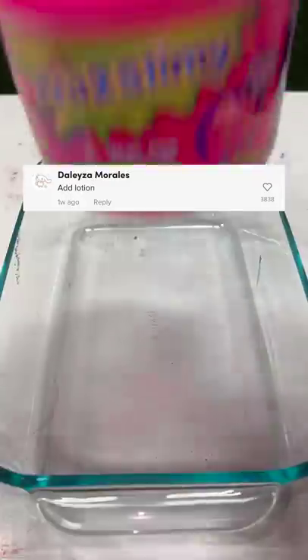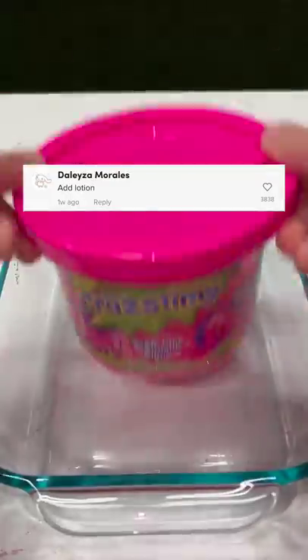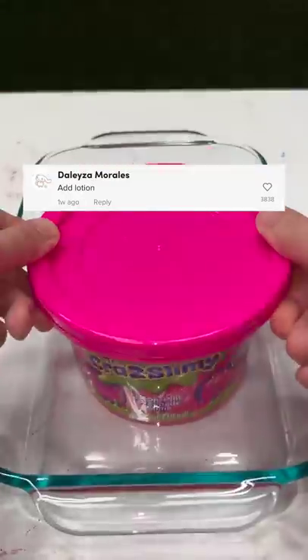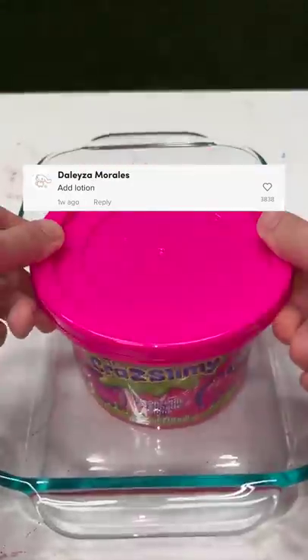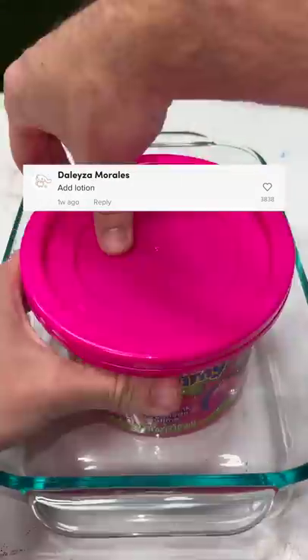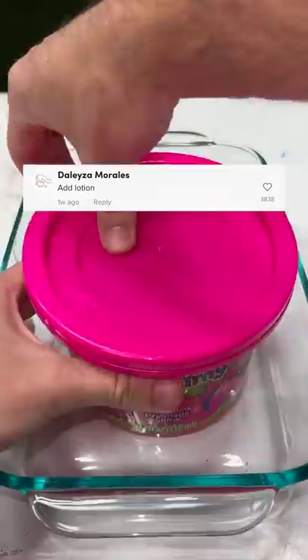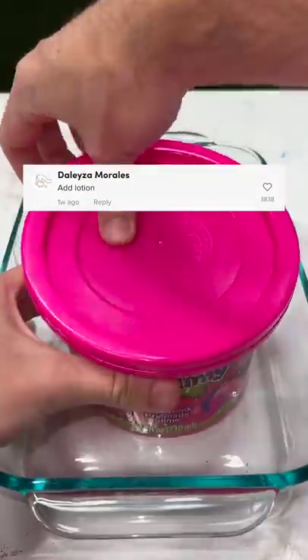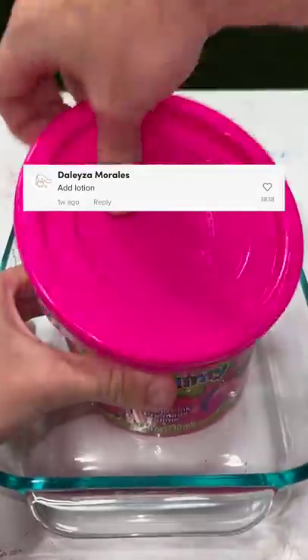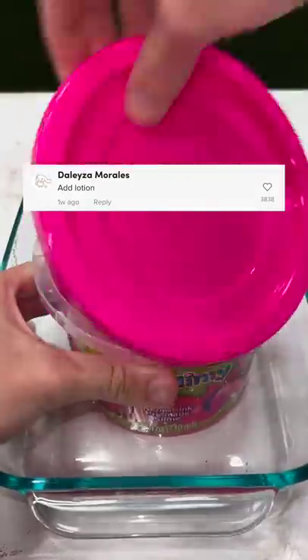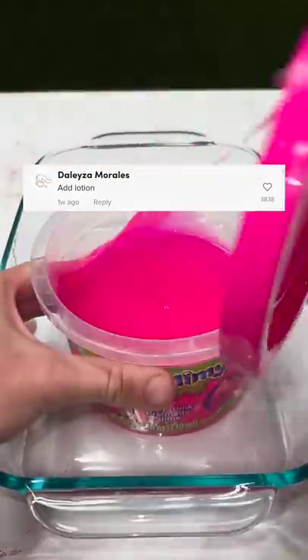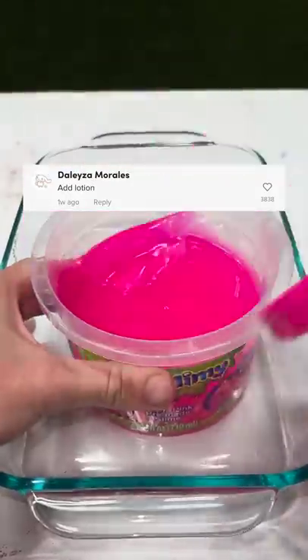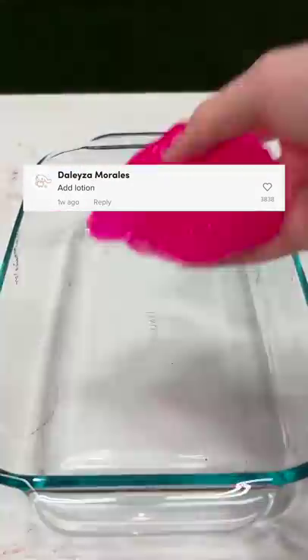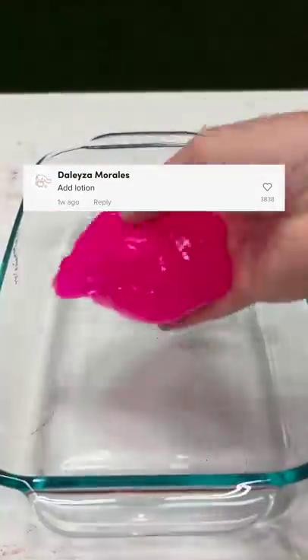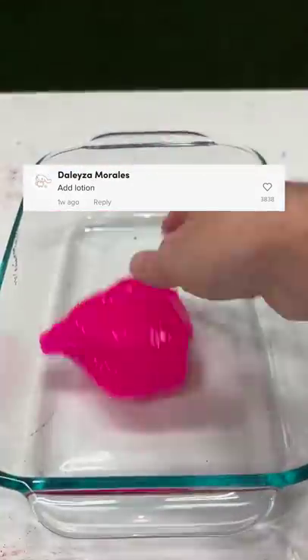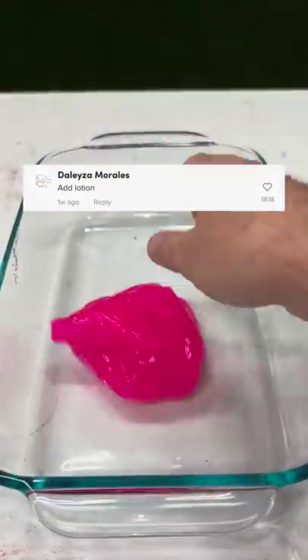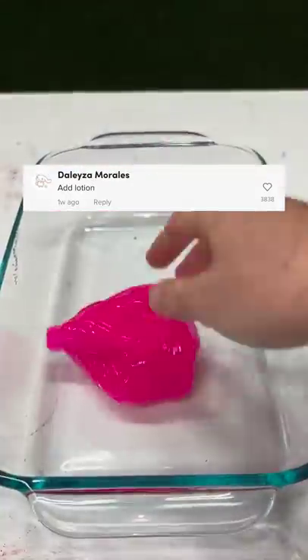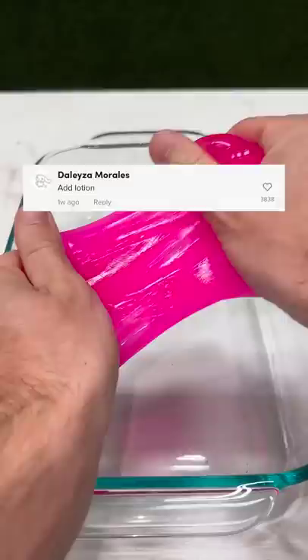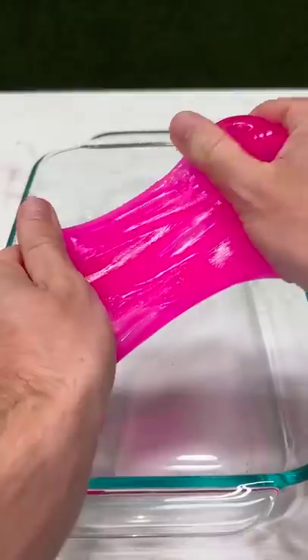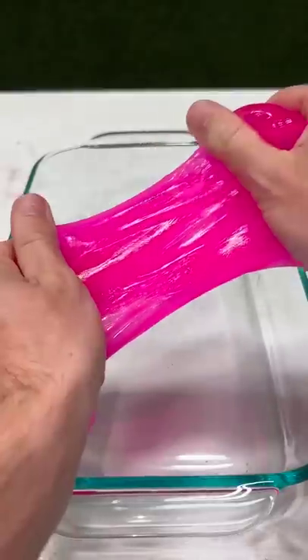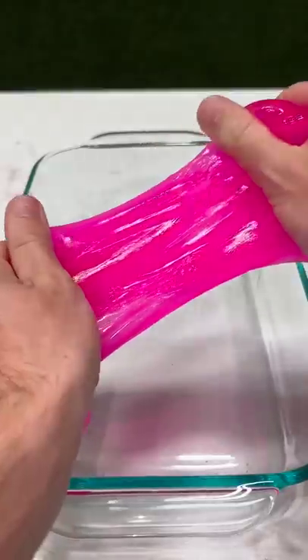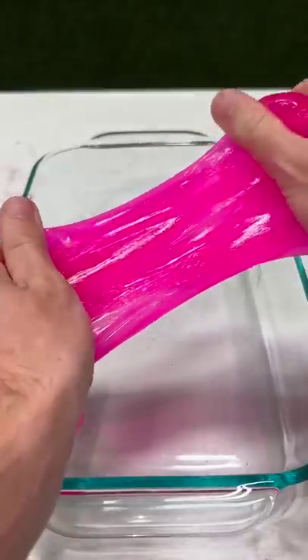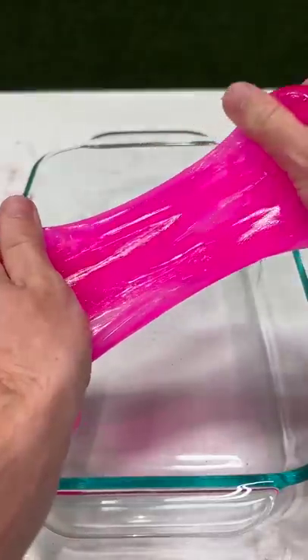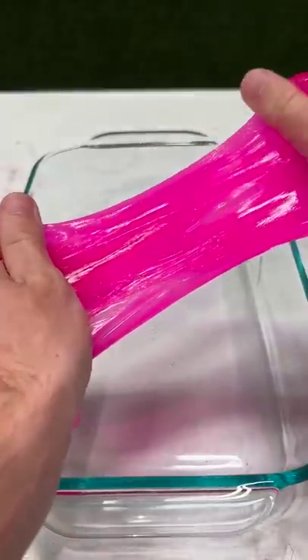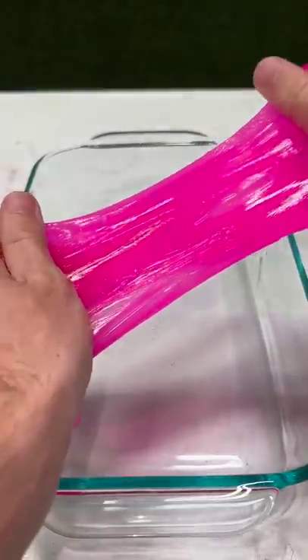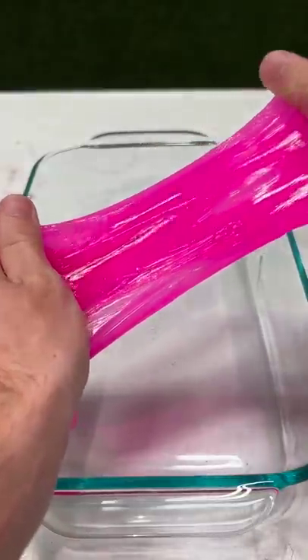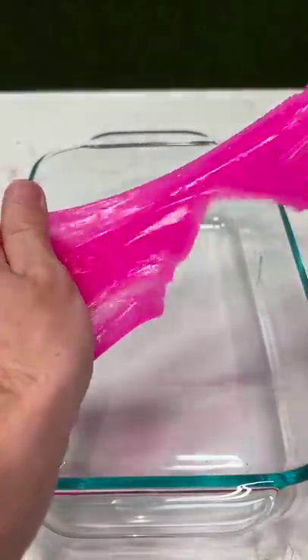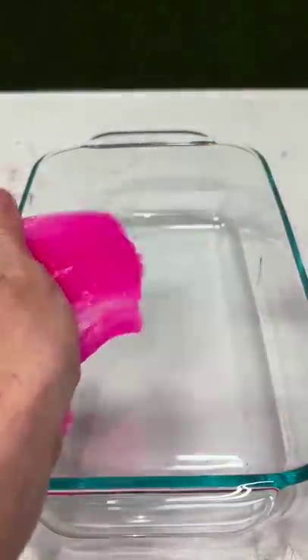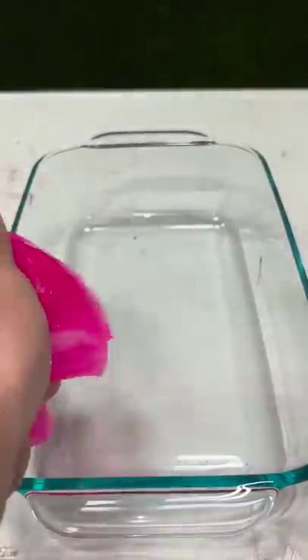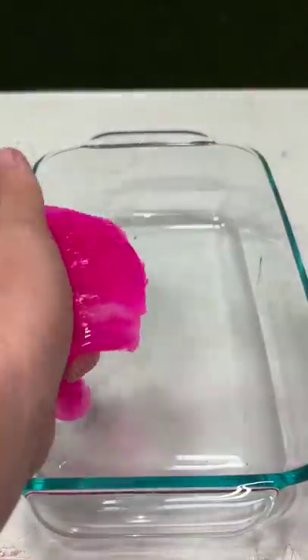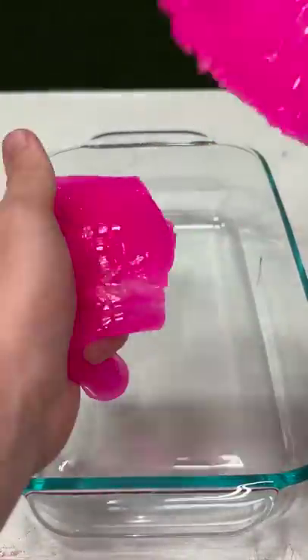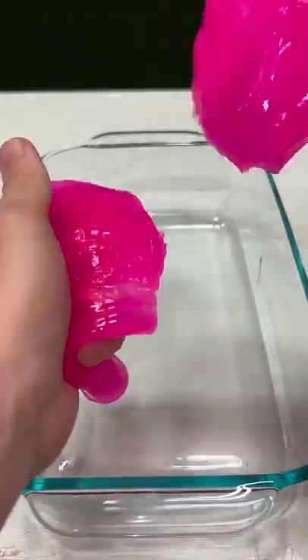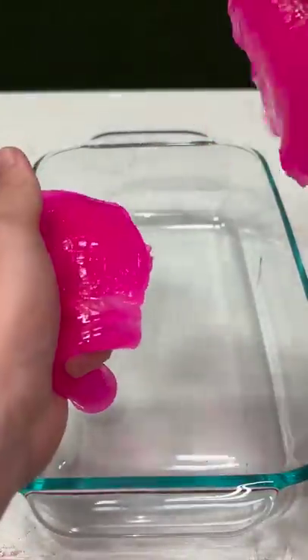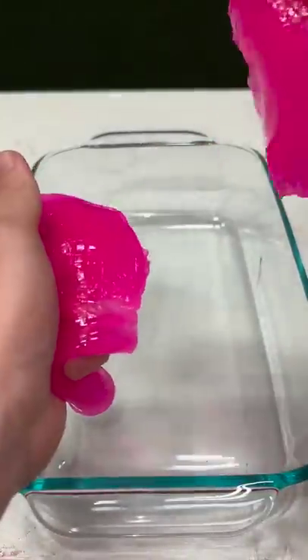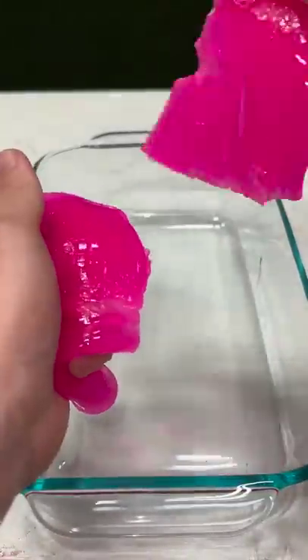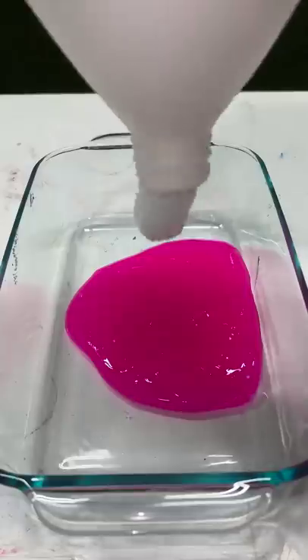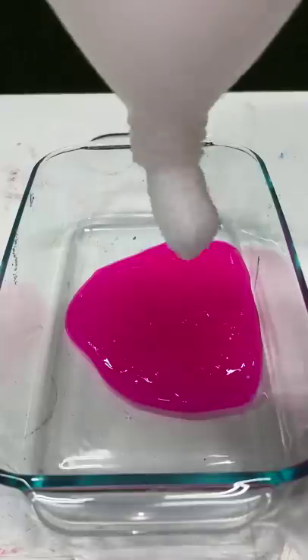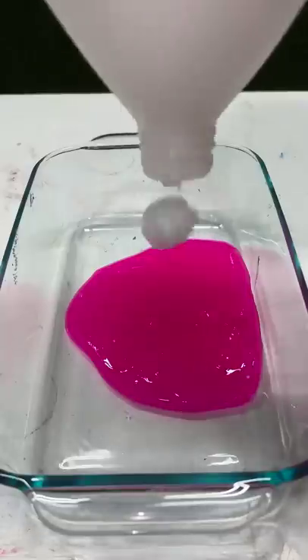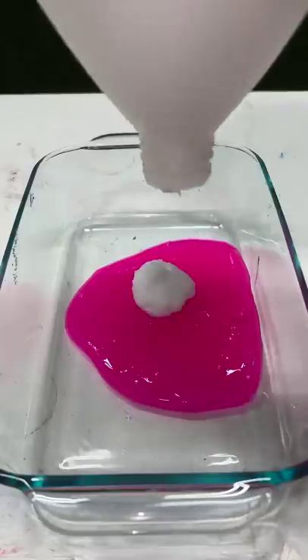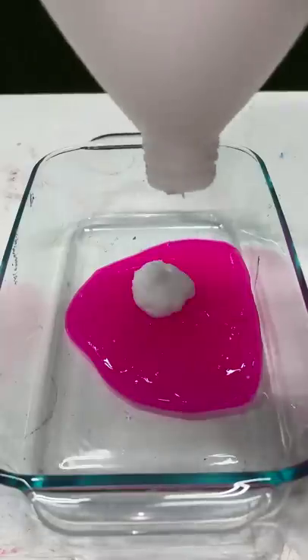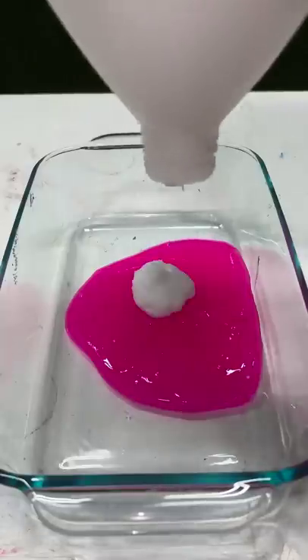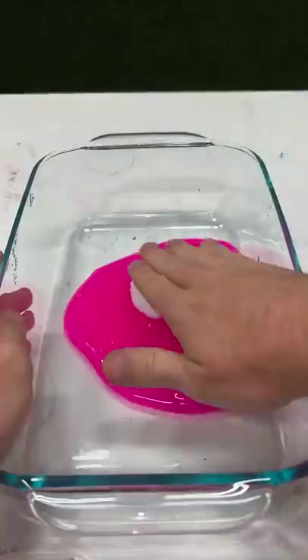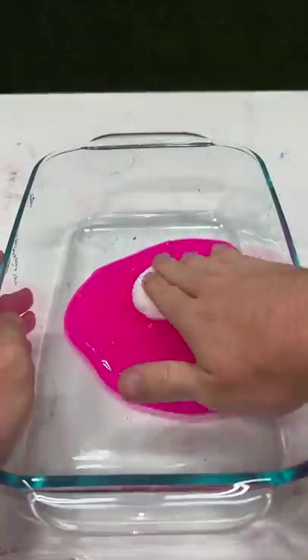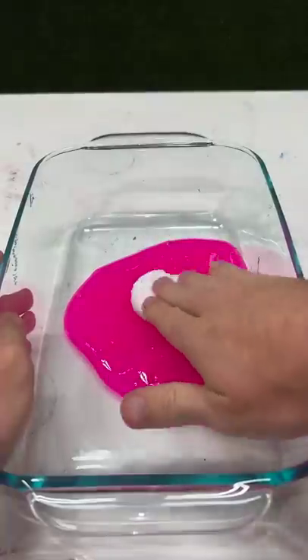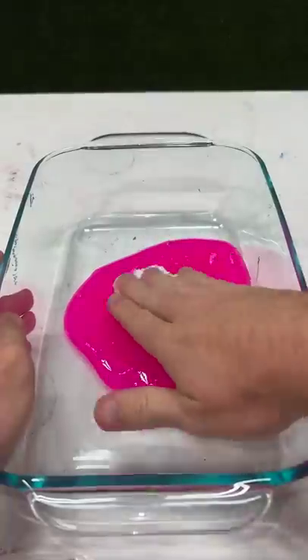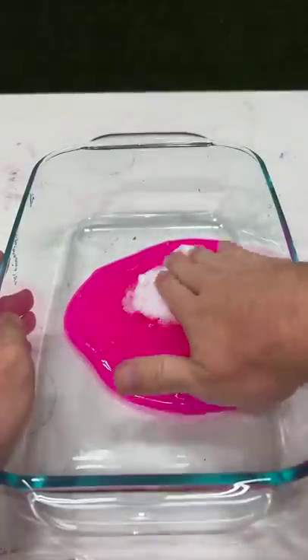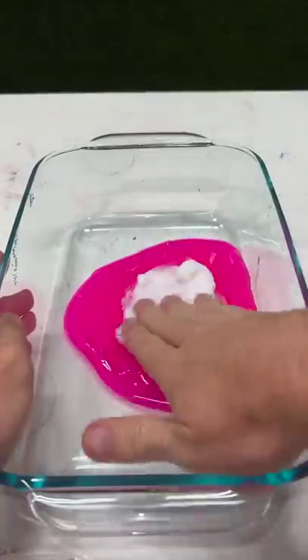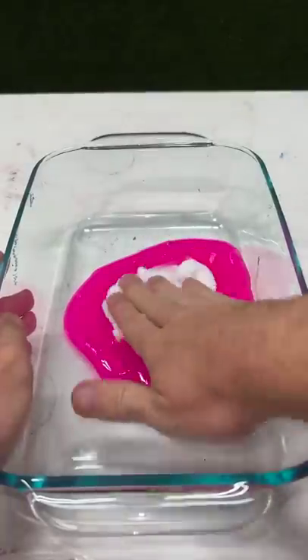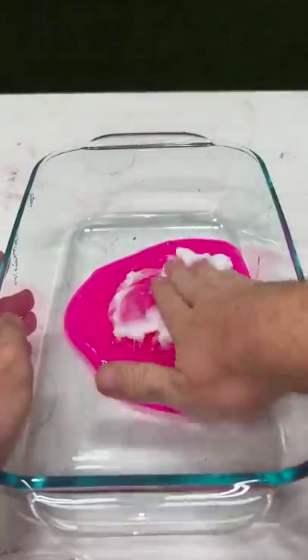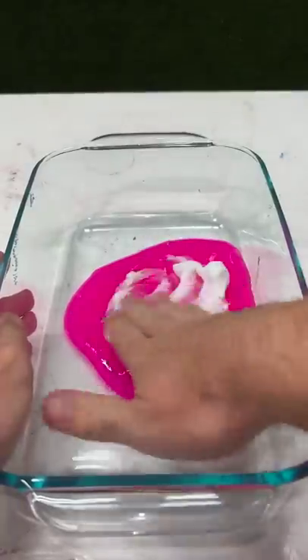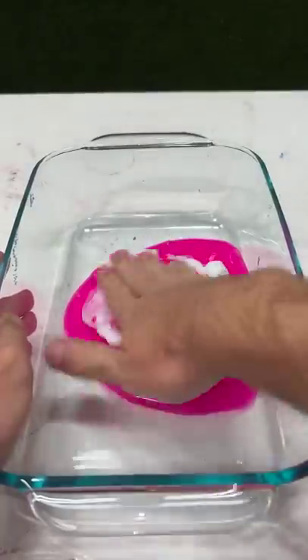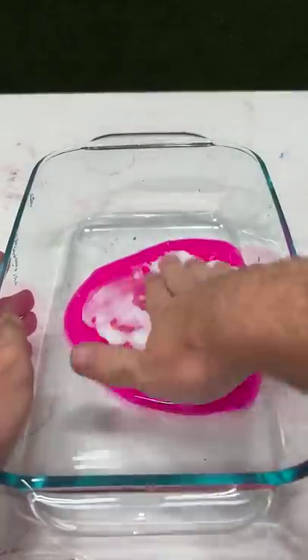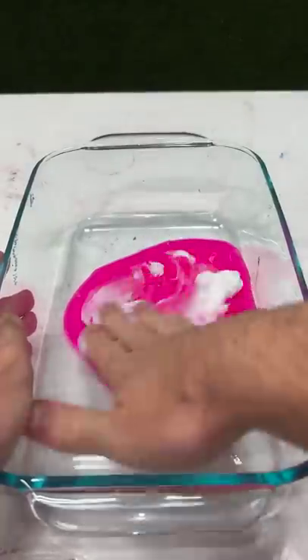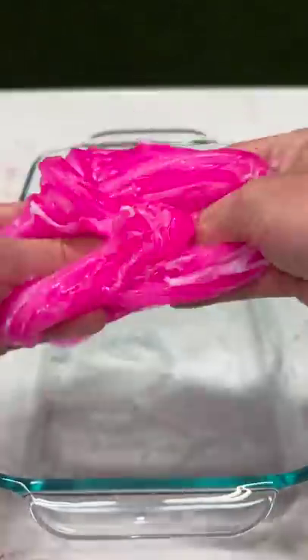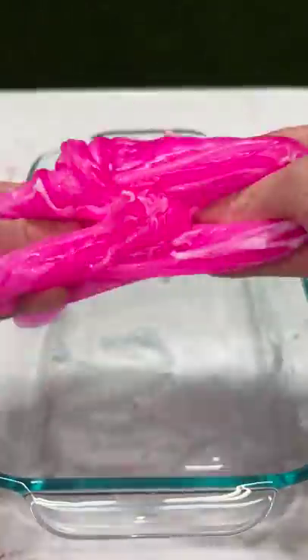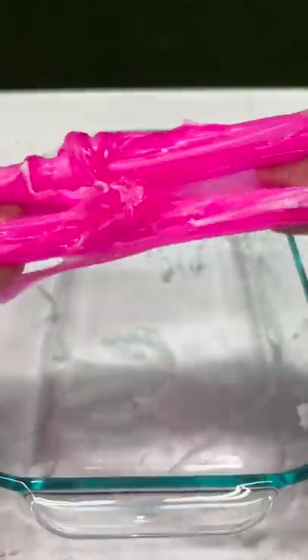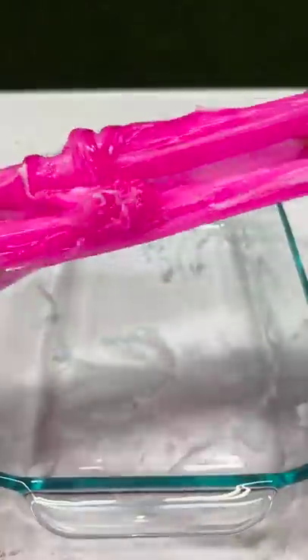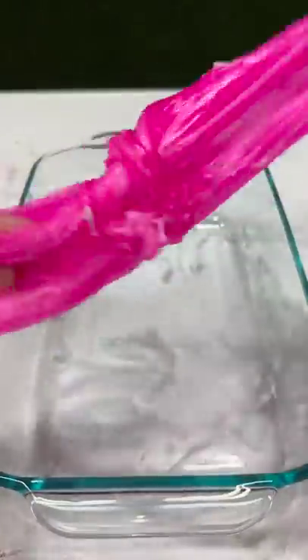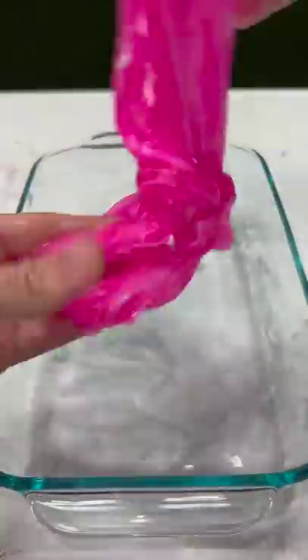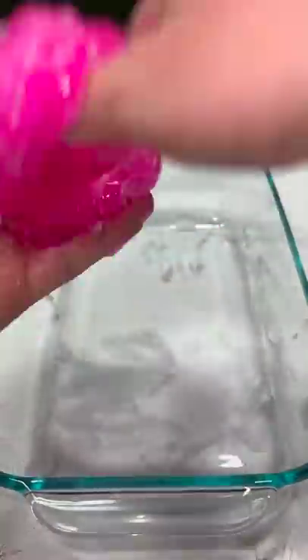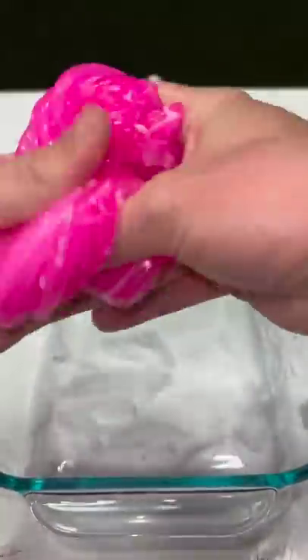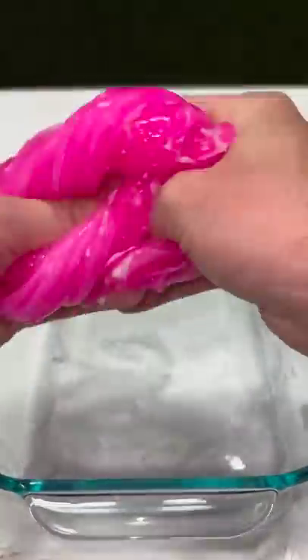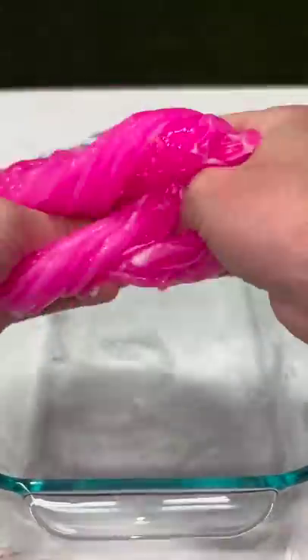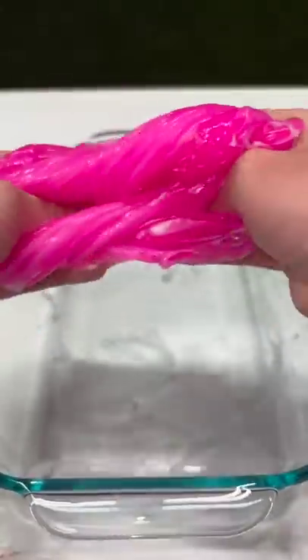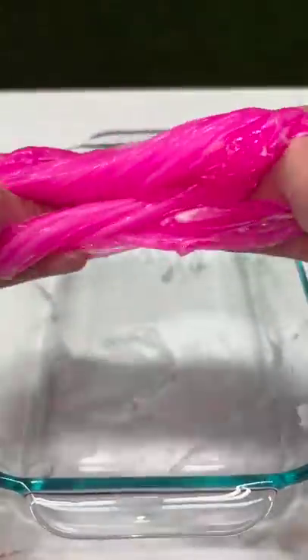Try fixing store-bought slime with lotion. Over 3,000 of y'all thought we should try this. I added some lotion to help deactivate the slime and make it less rippy.